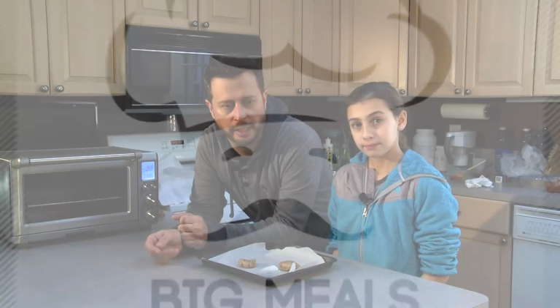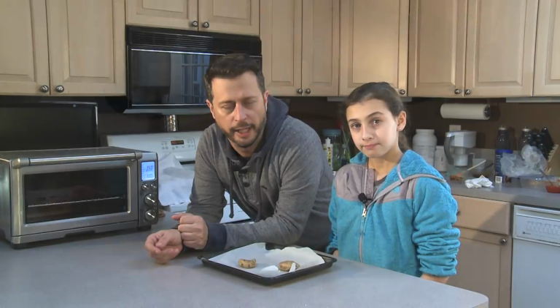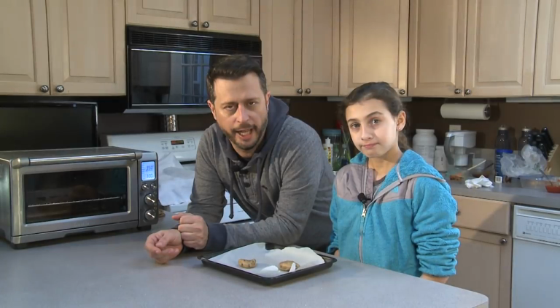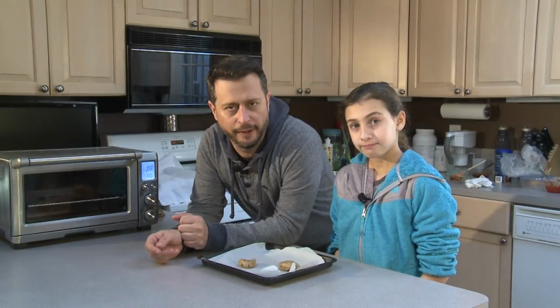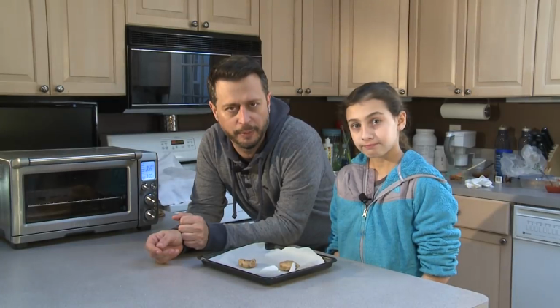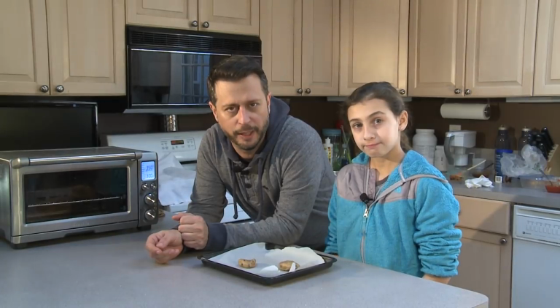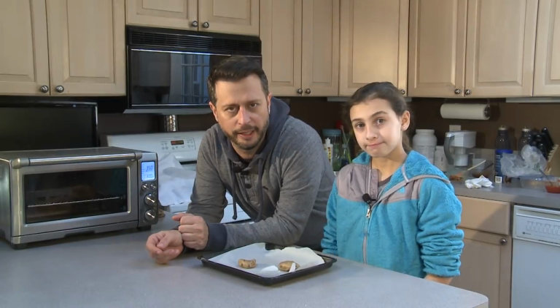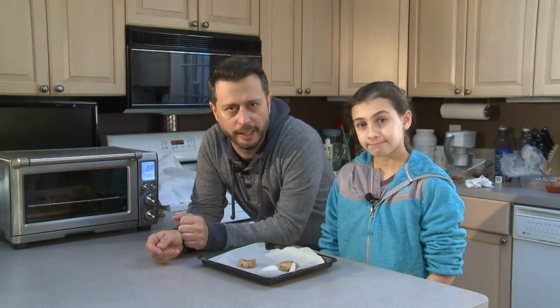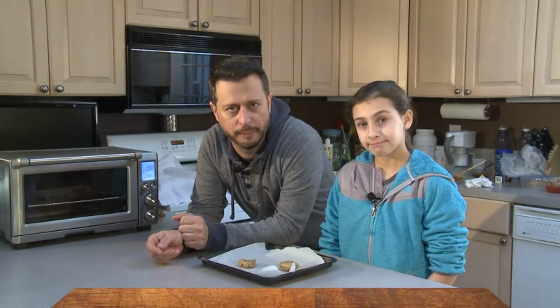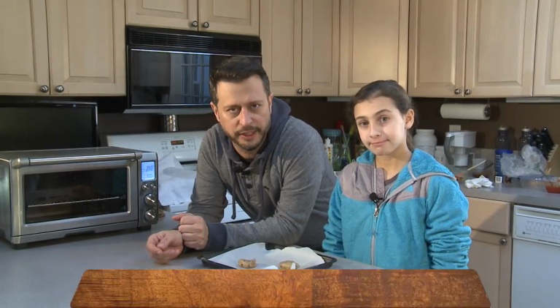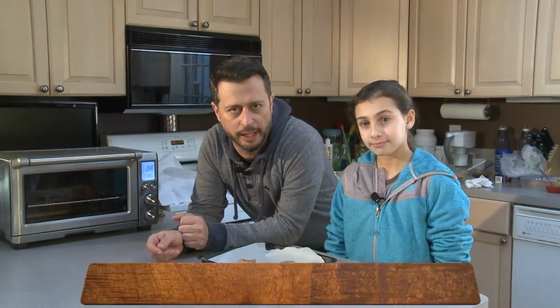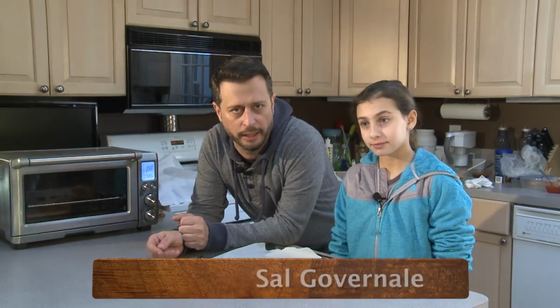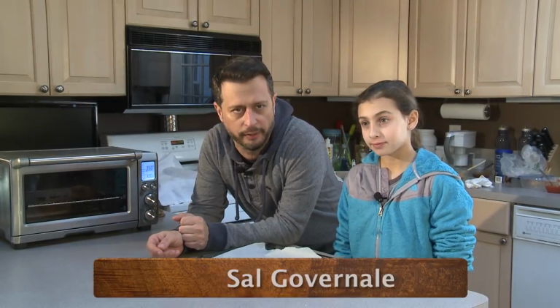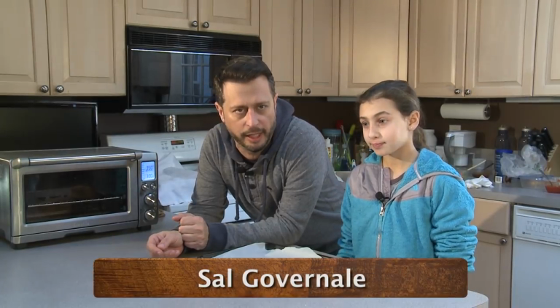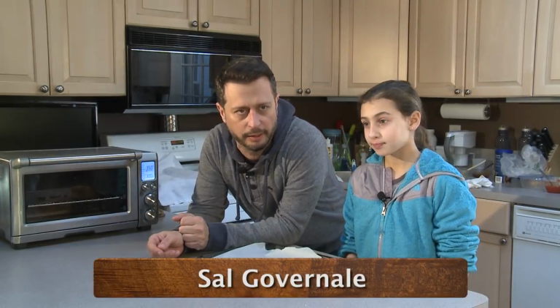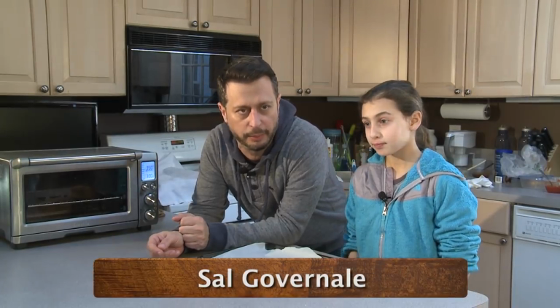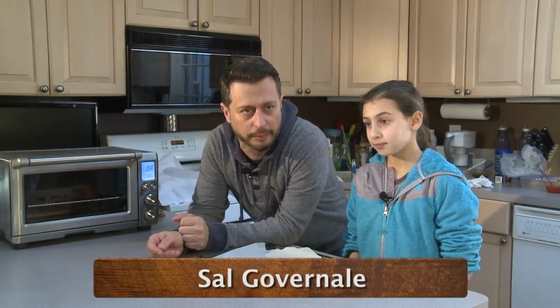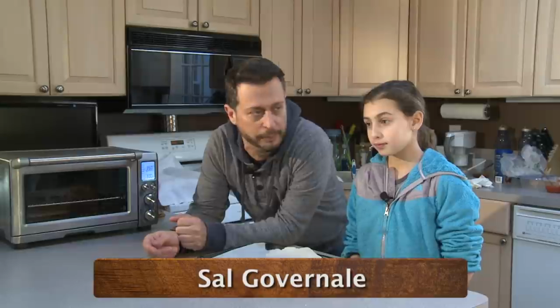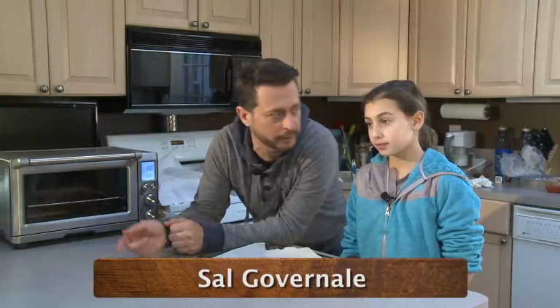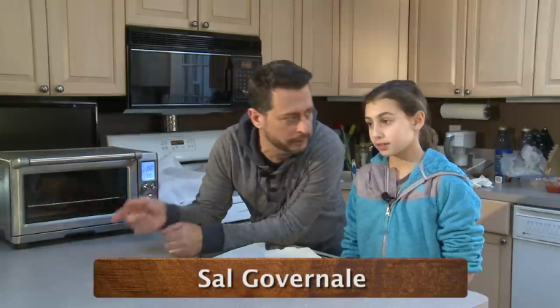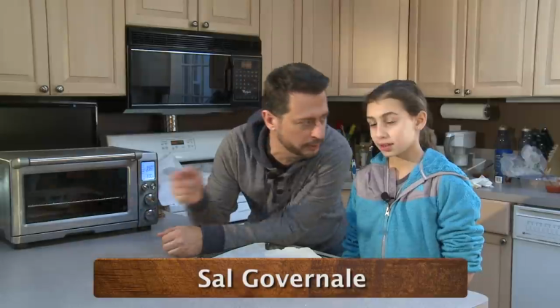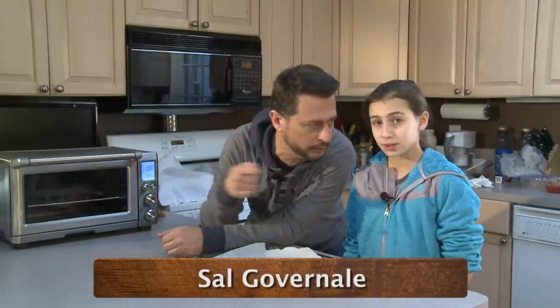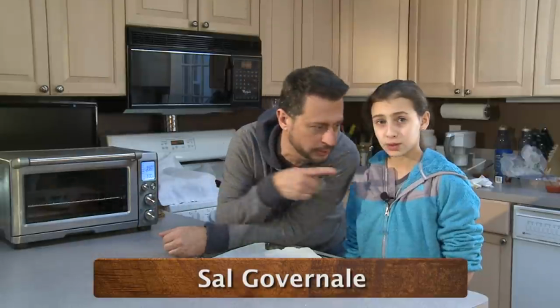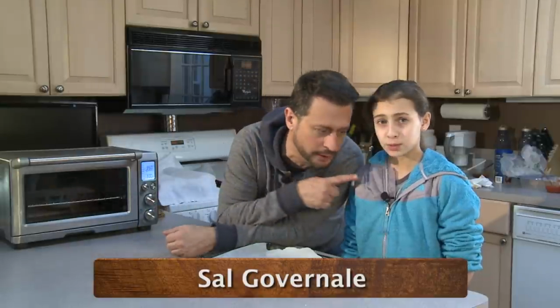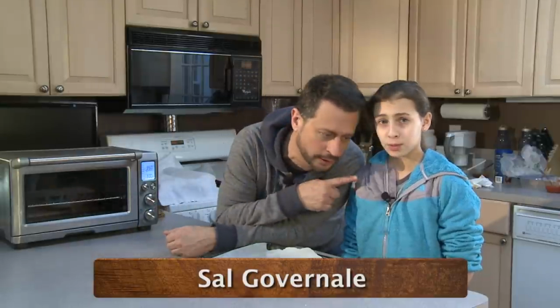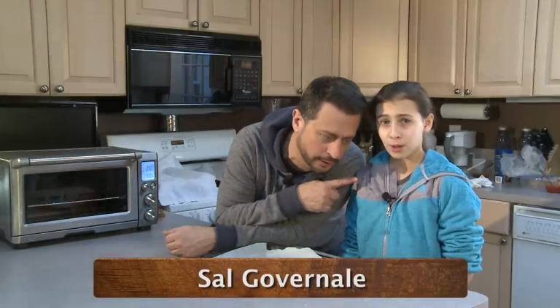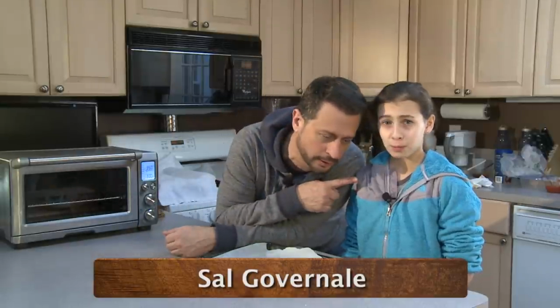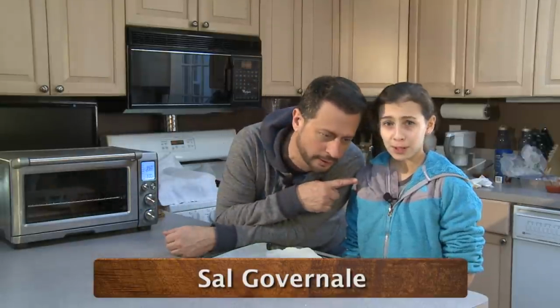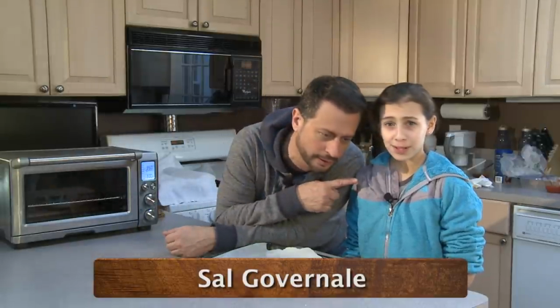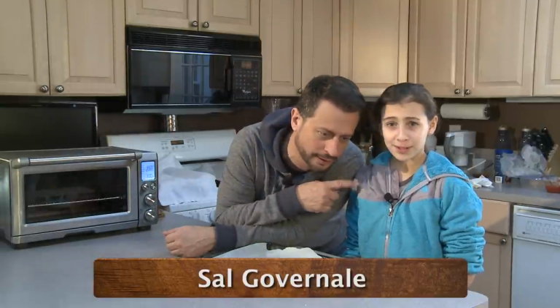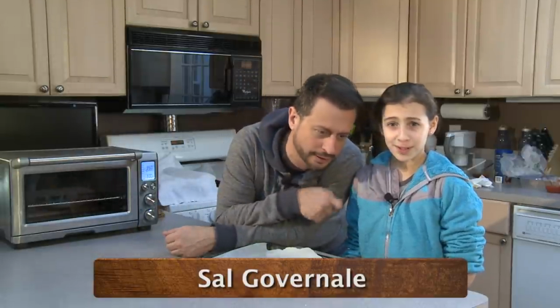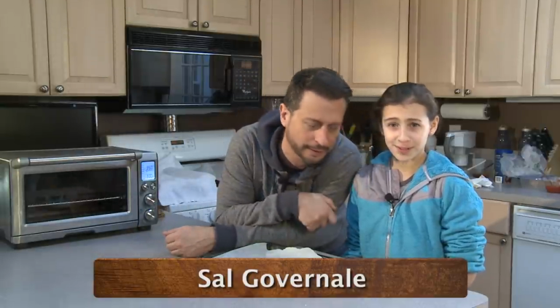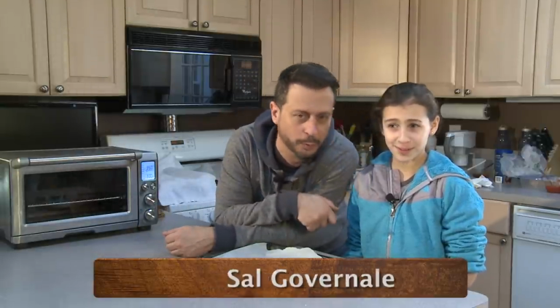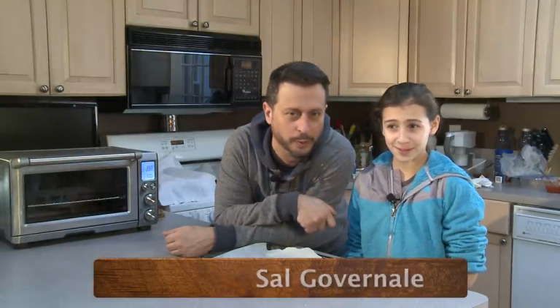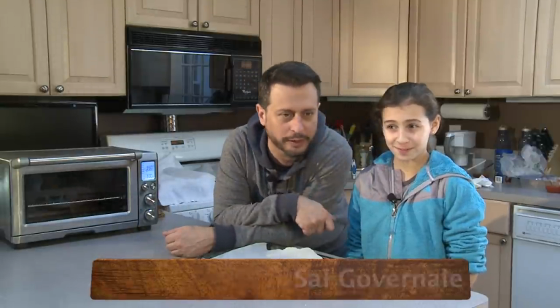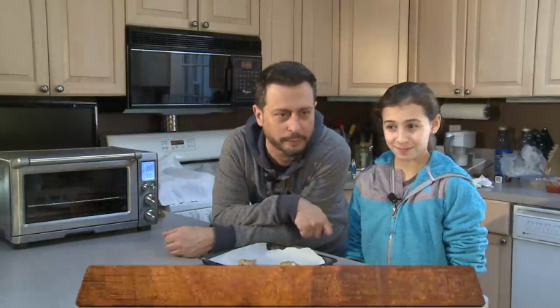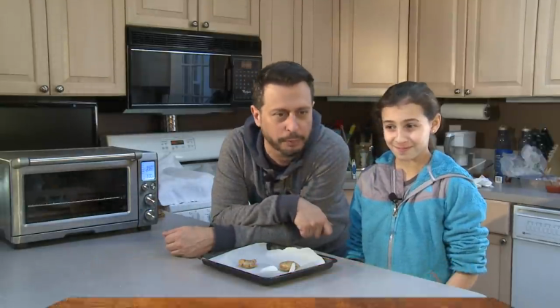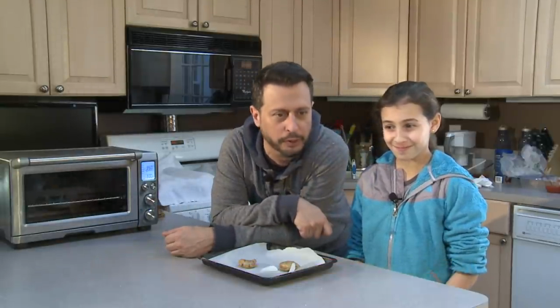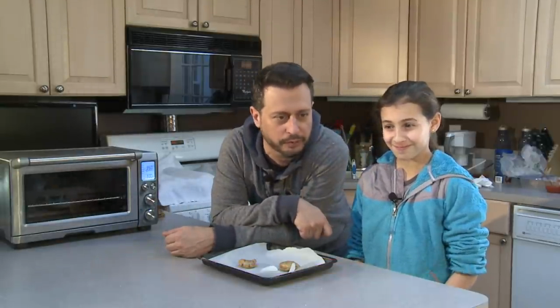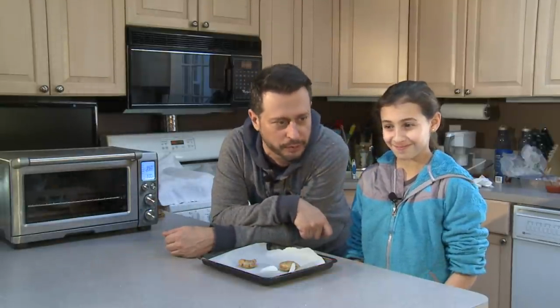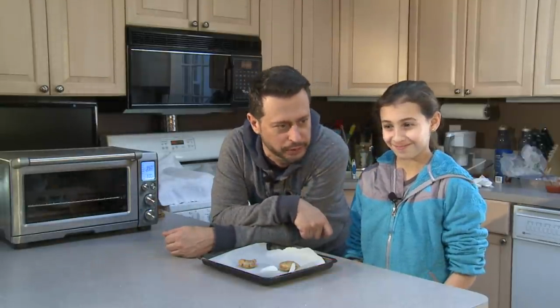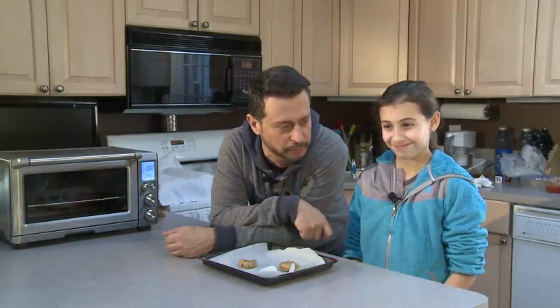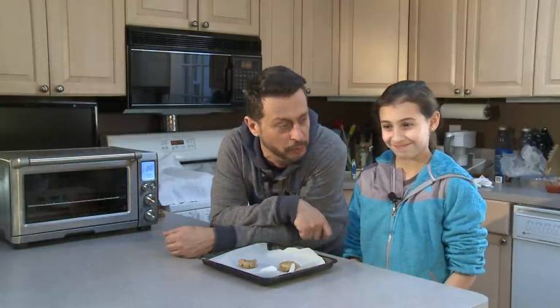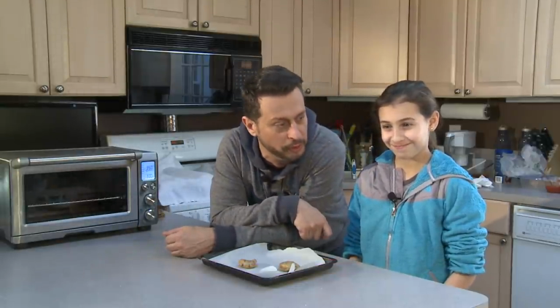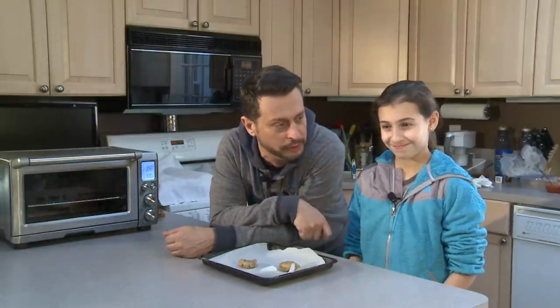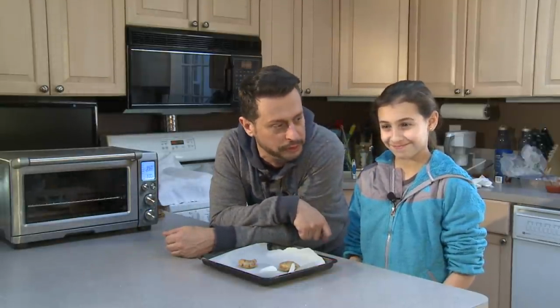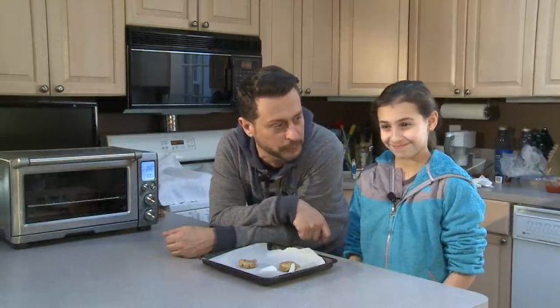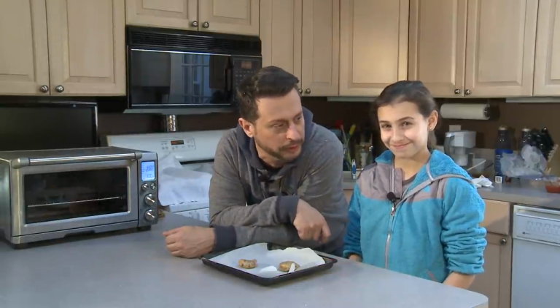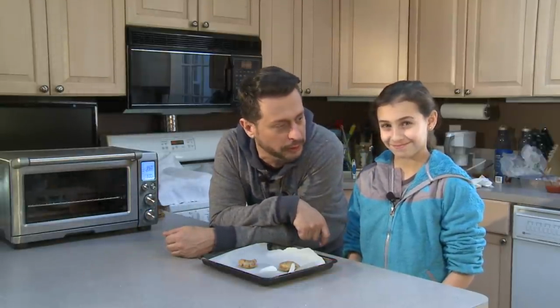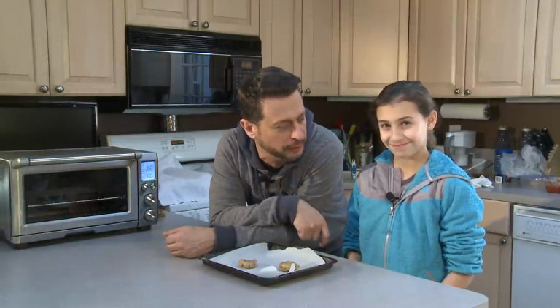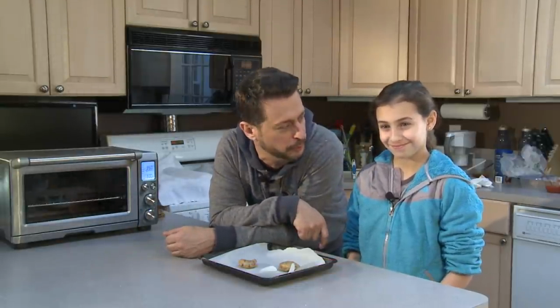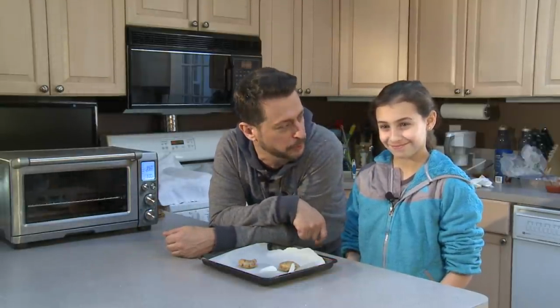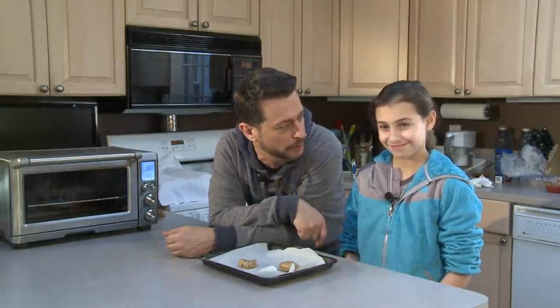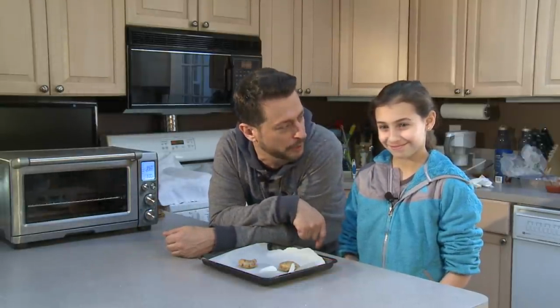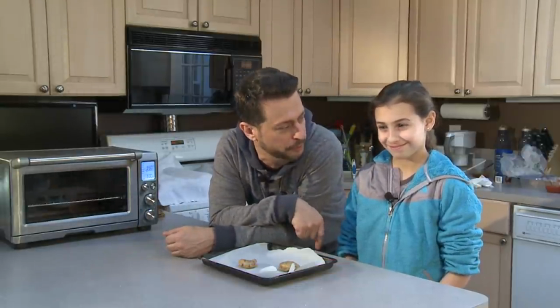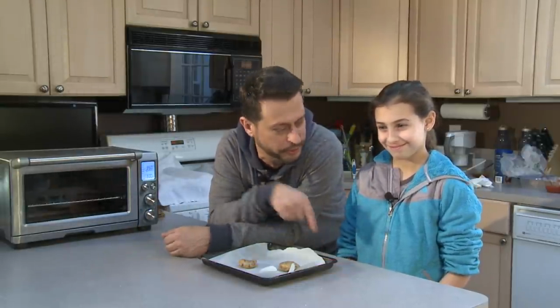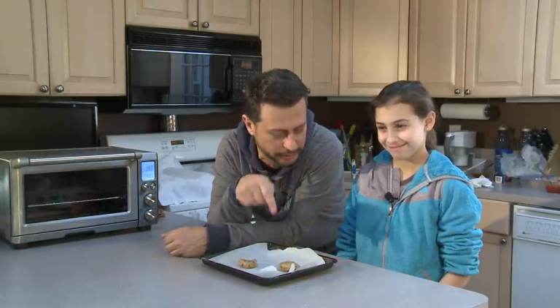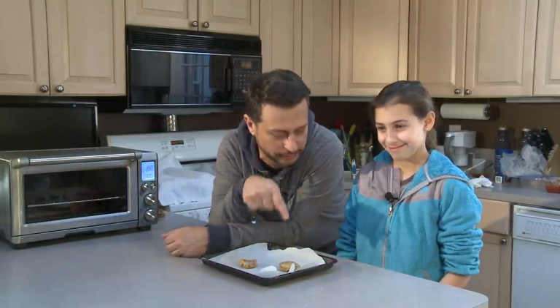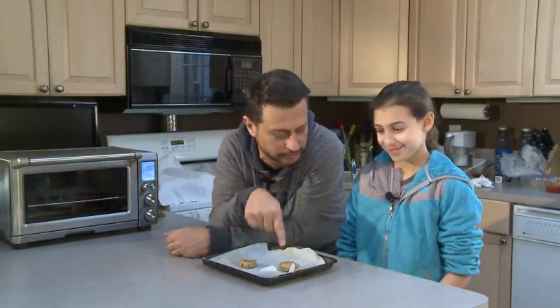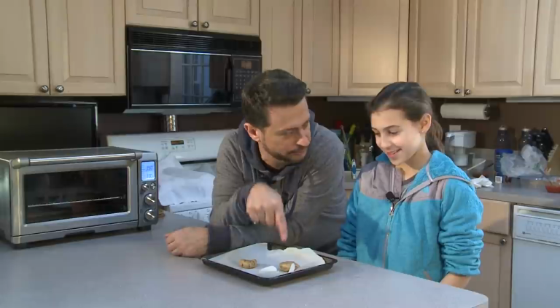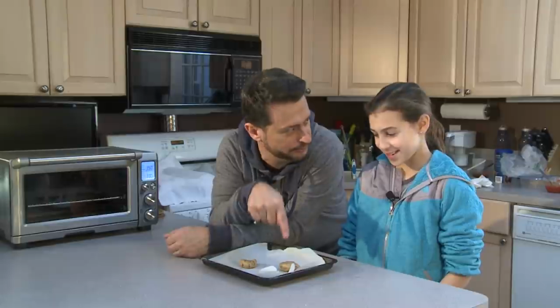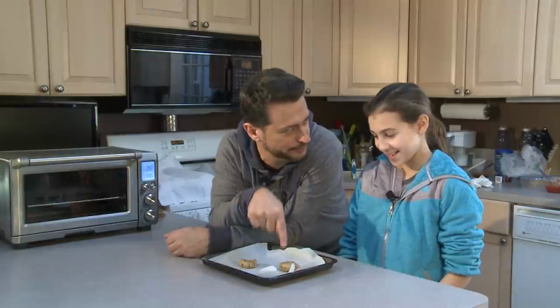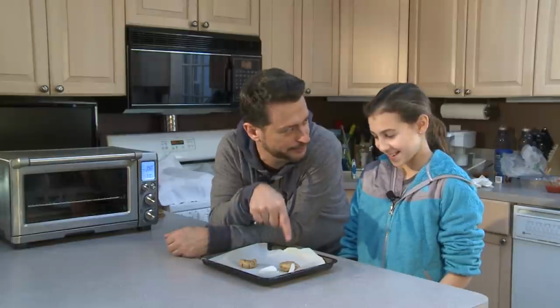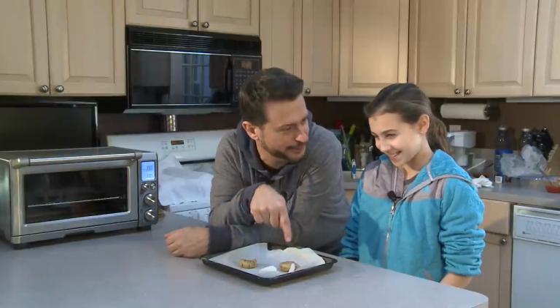Hey everybody, I'm Sal Gavardelle at Big Mills — small places — with a beautiful, small, sweet girl who loves cookies.